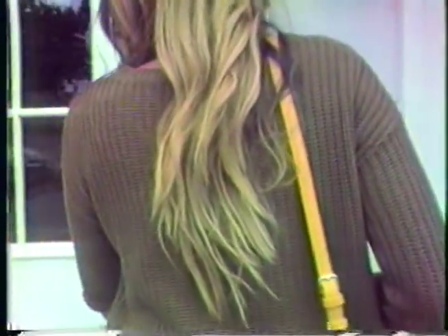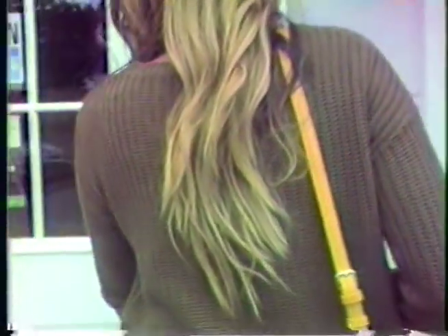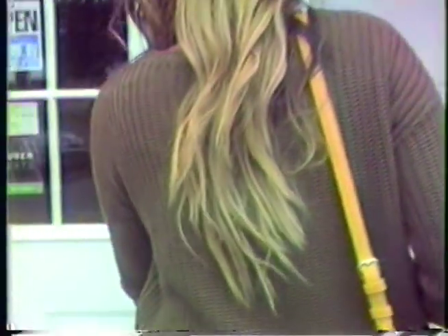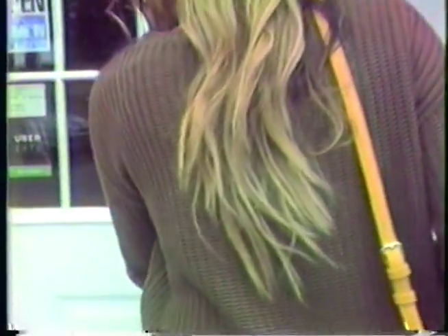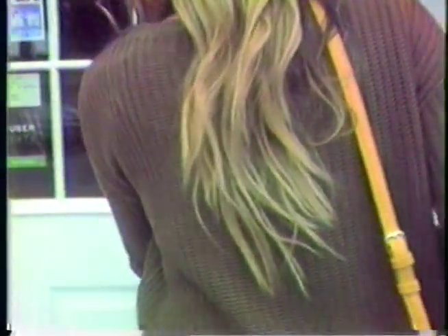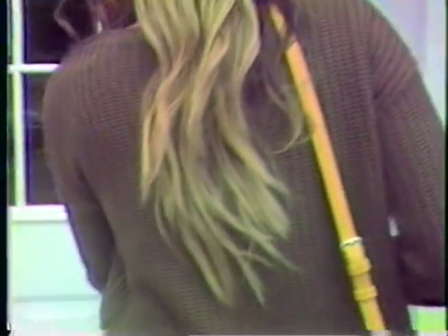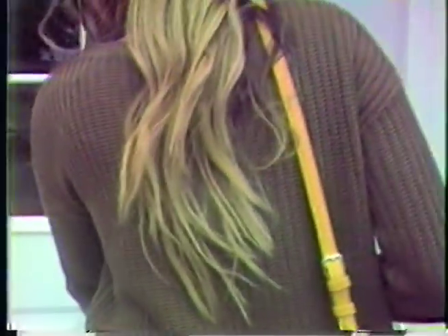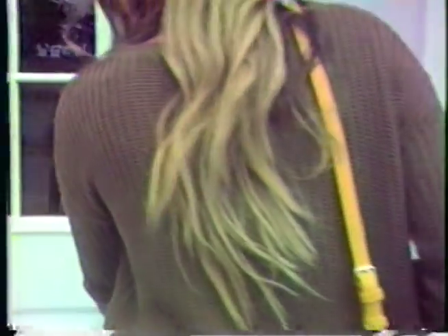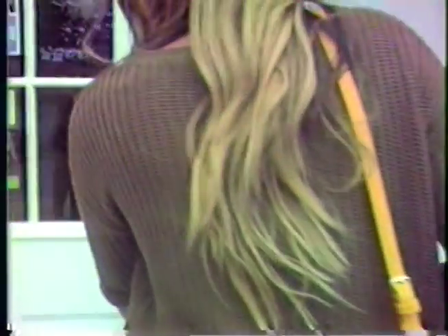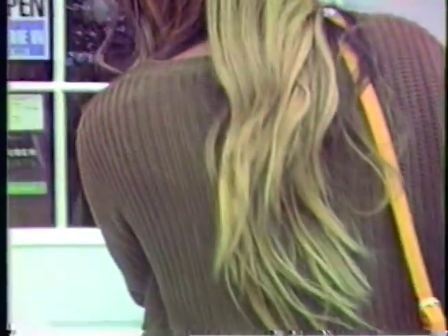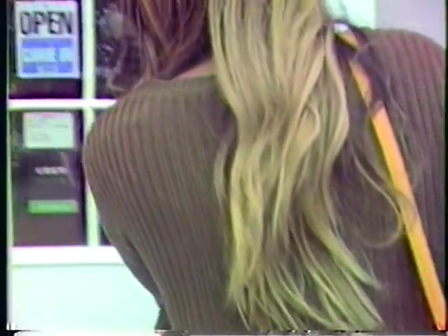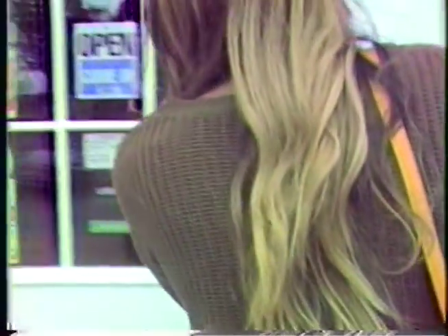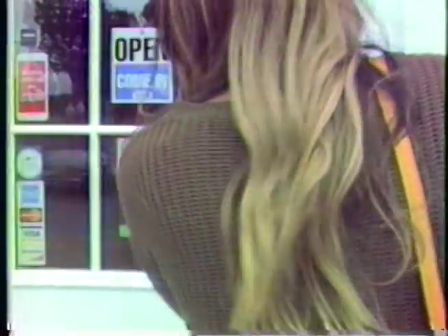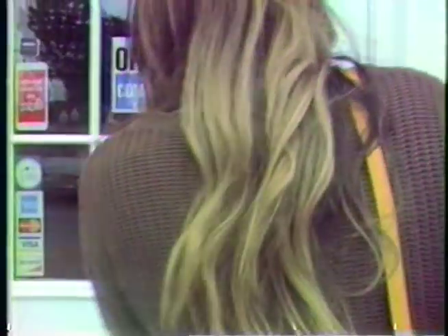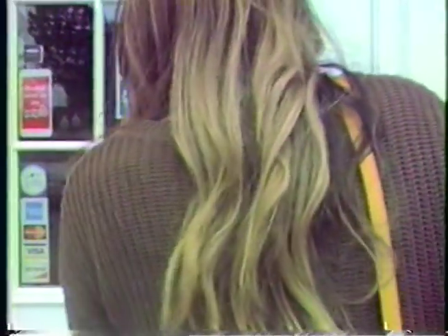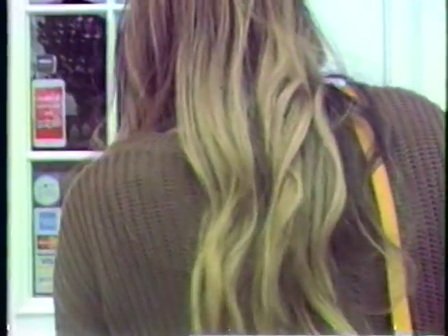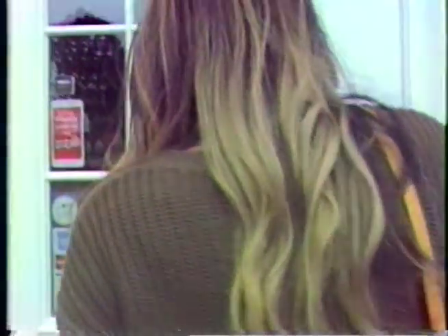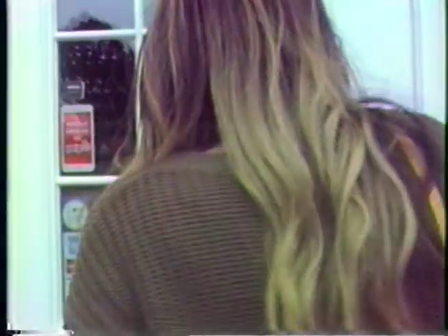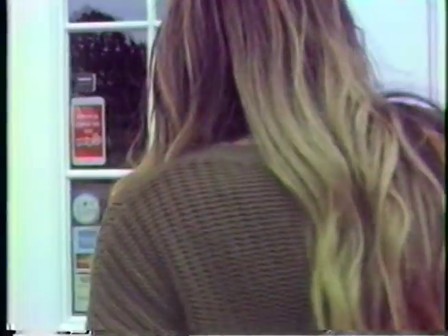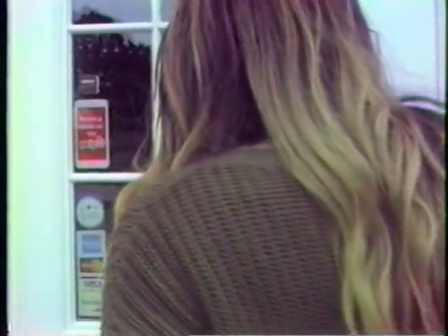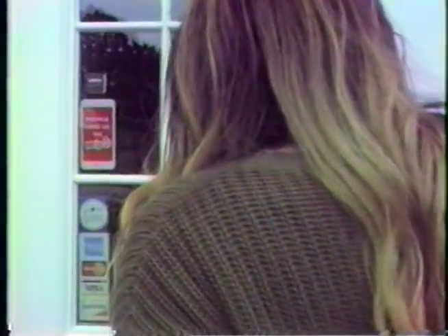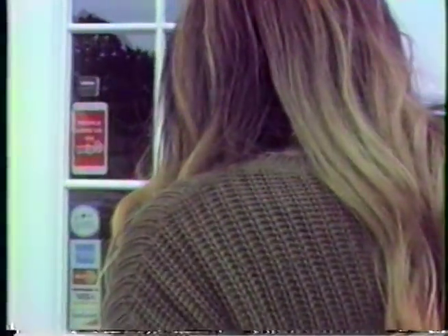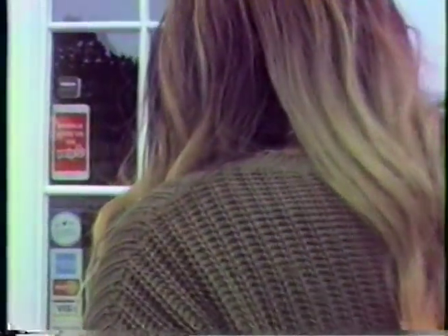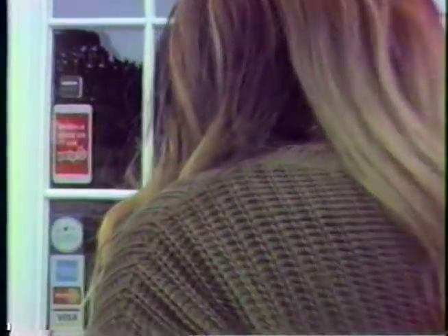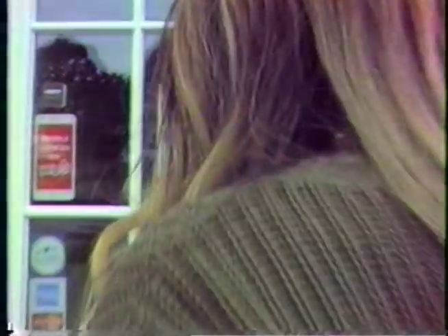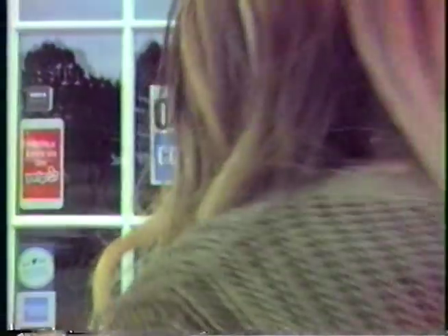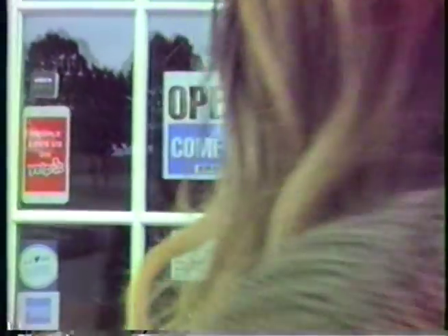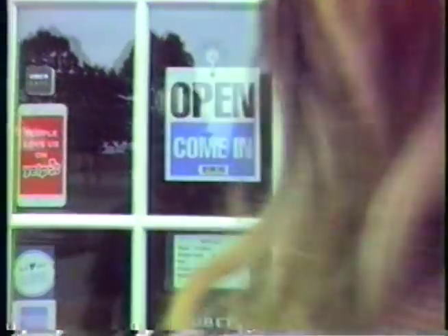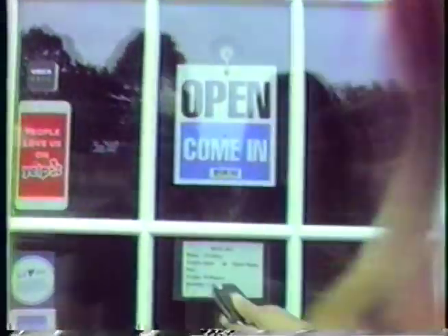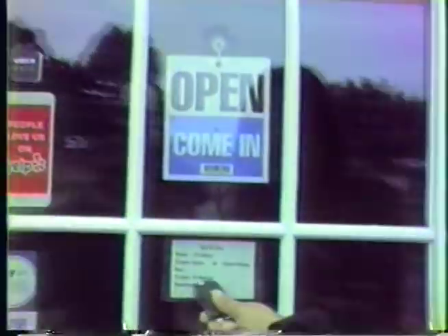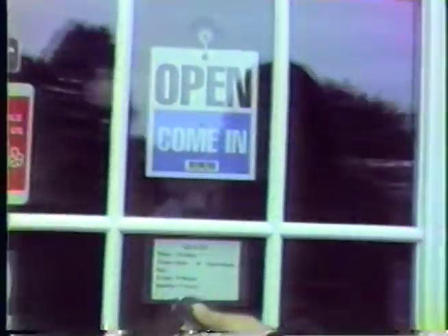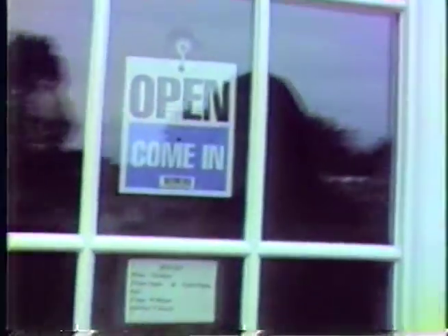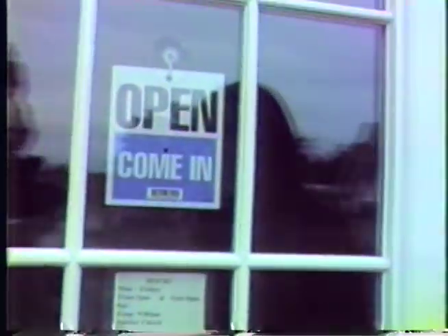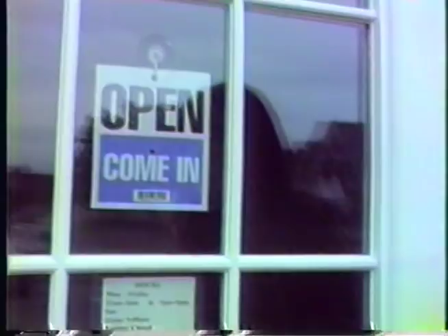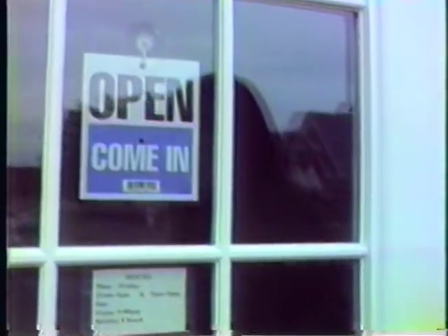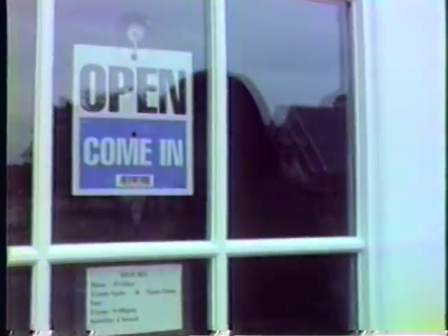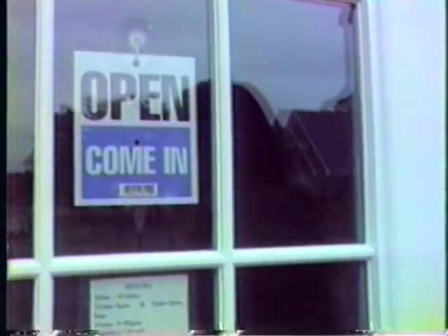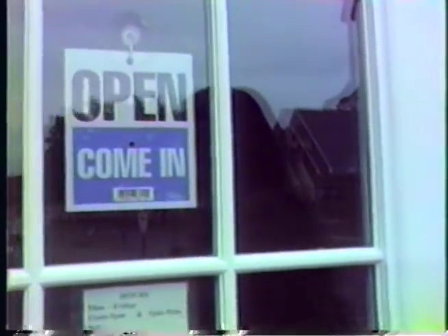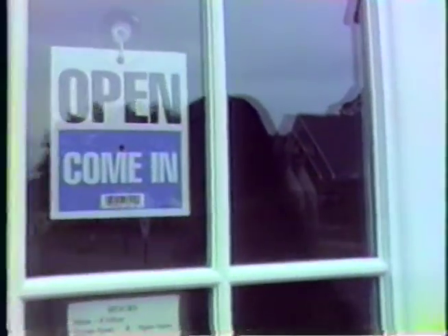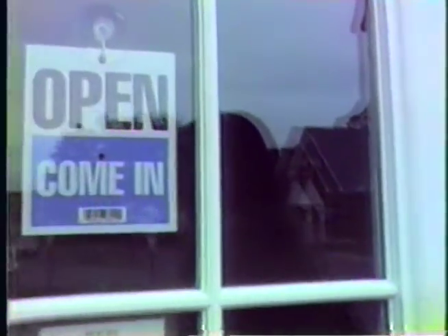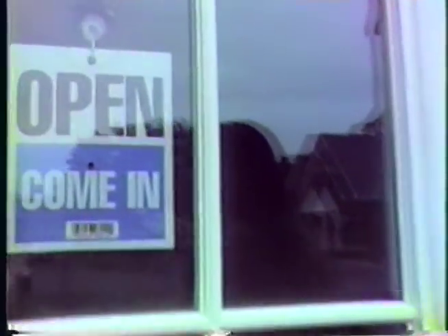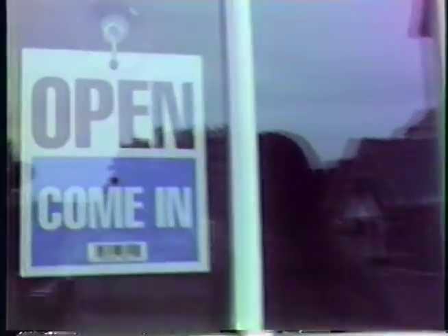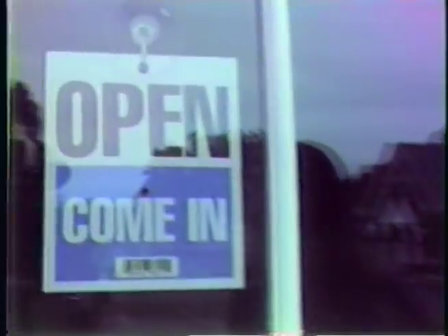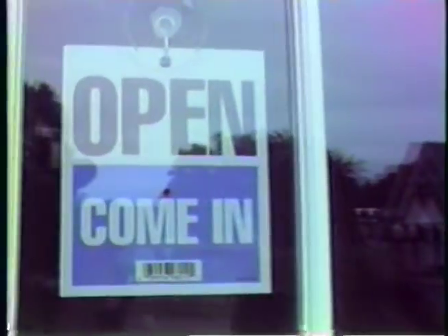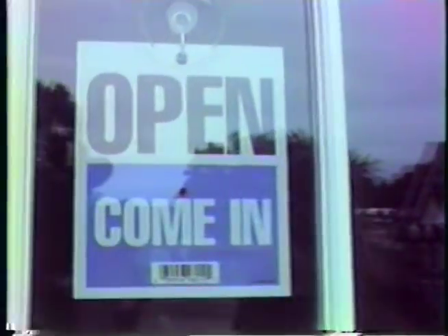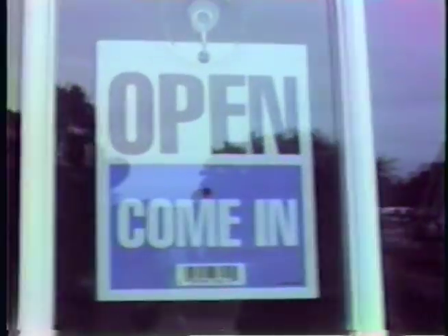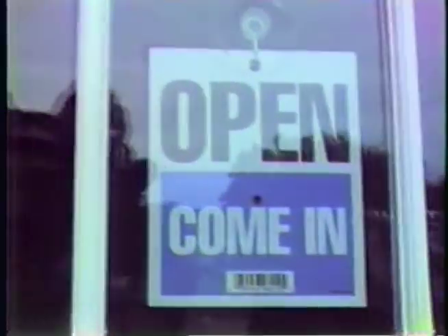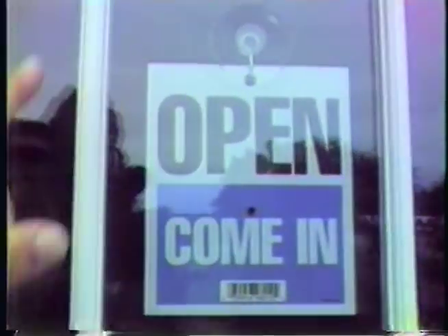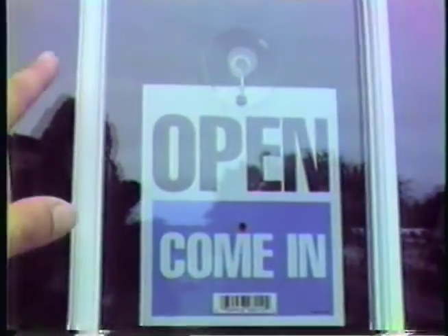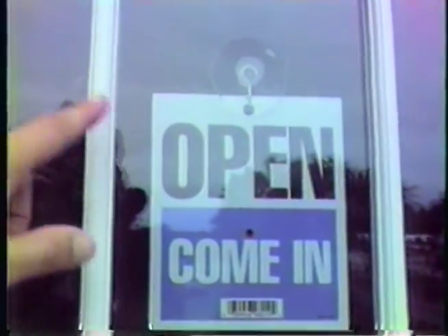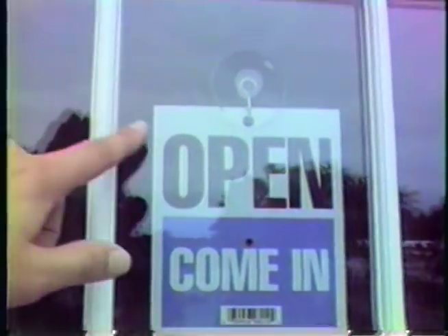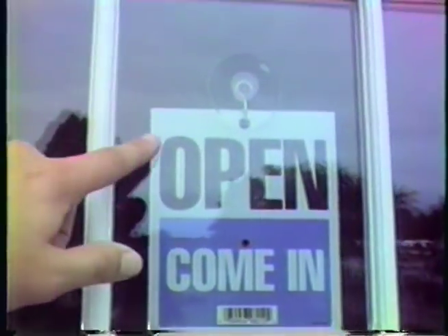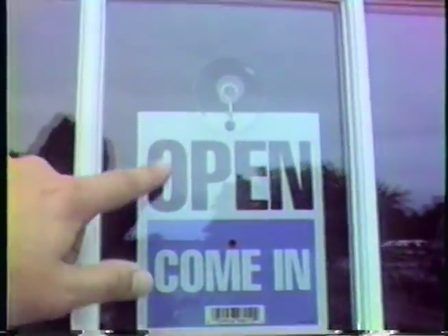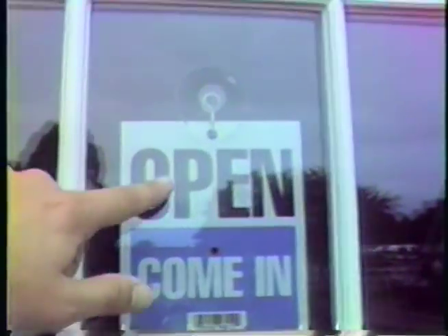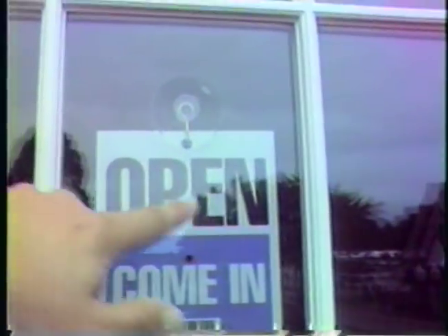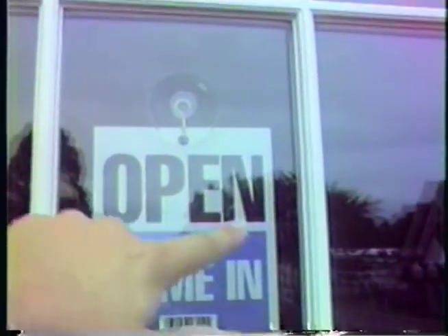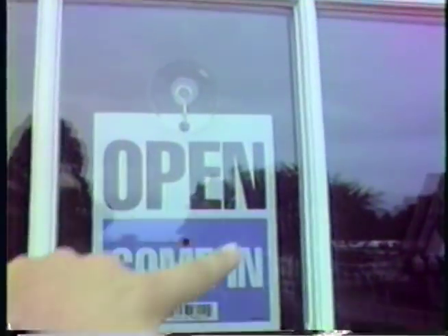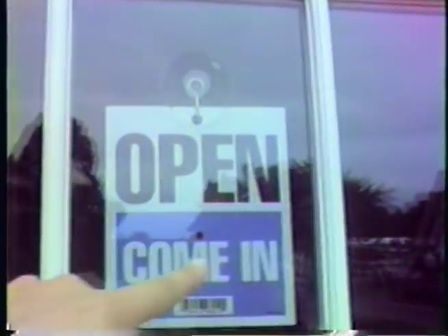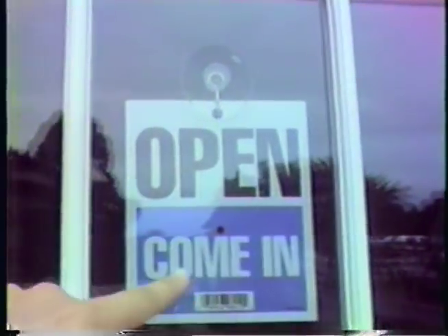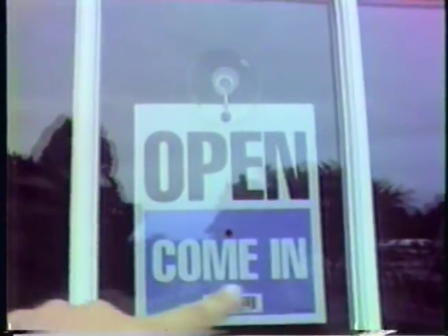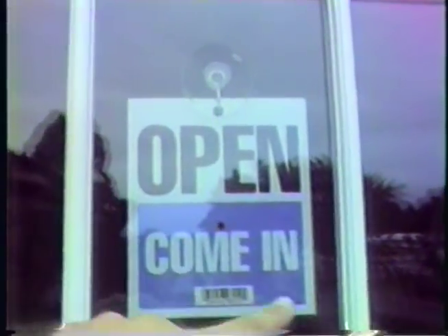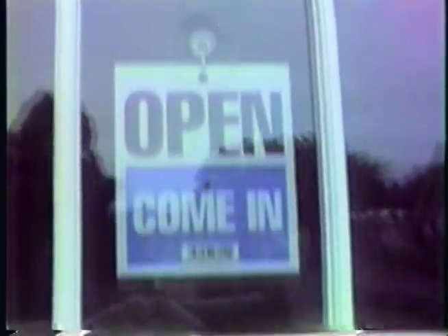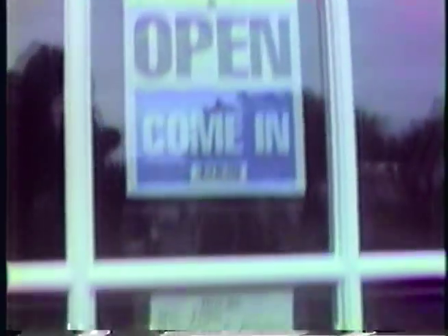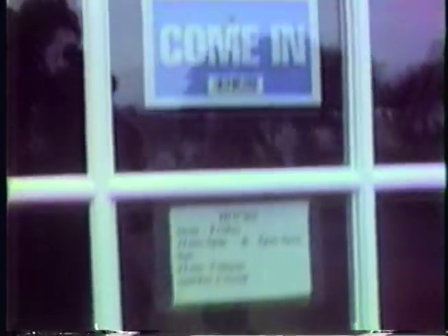It's not loud. Why not? Oh, it's locked. It says open. Come in. Sunday closed. What? It says open, come in.